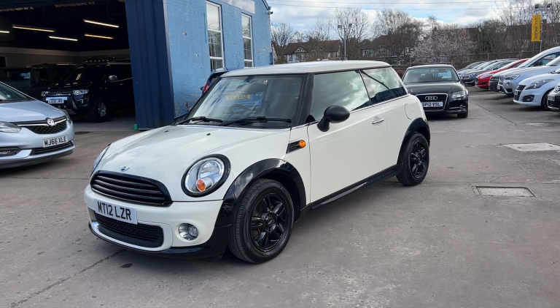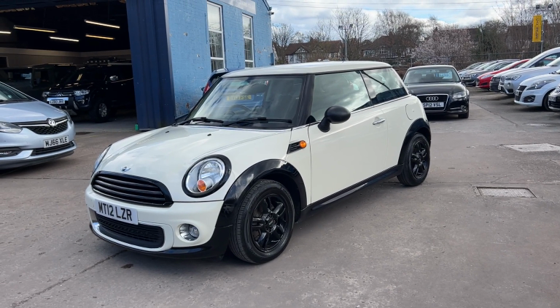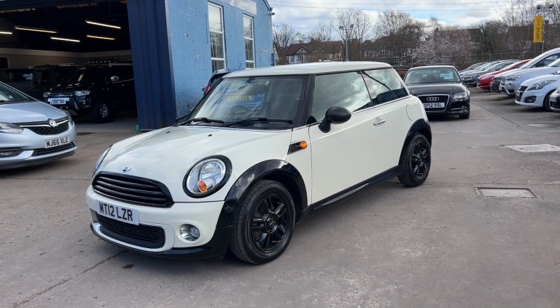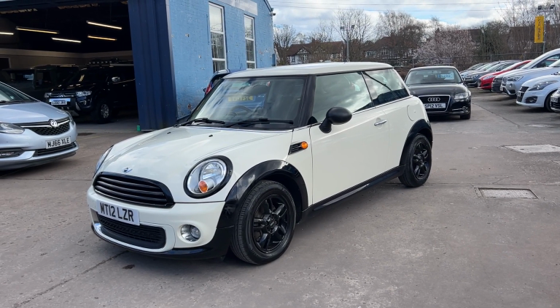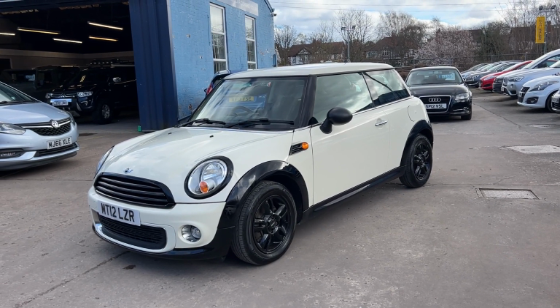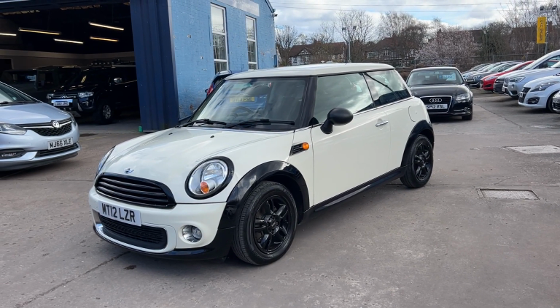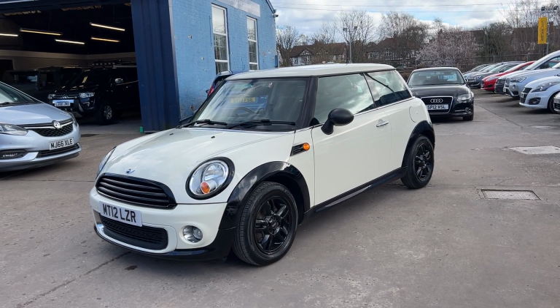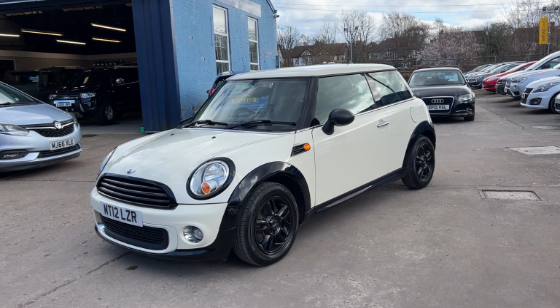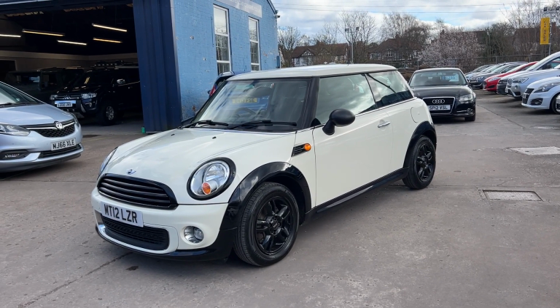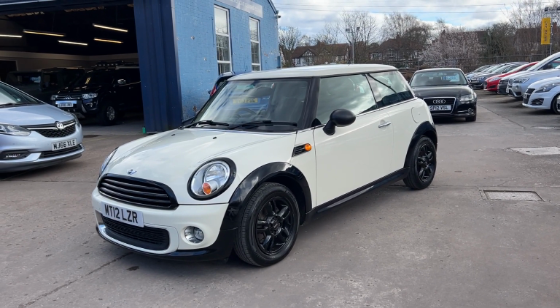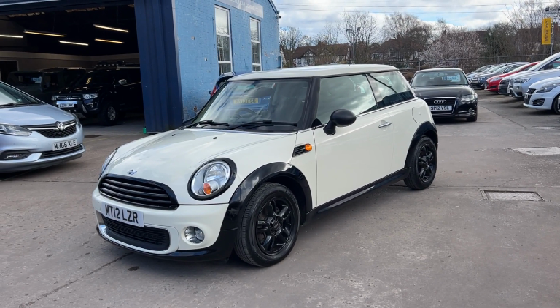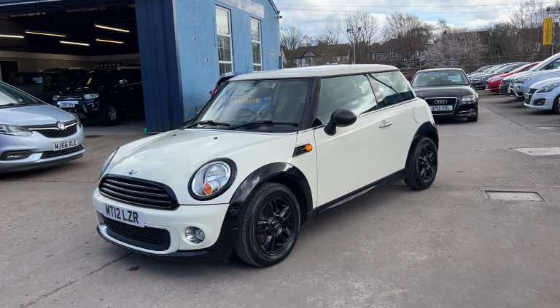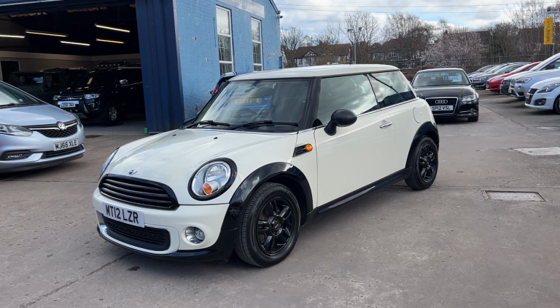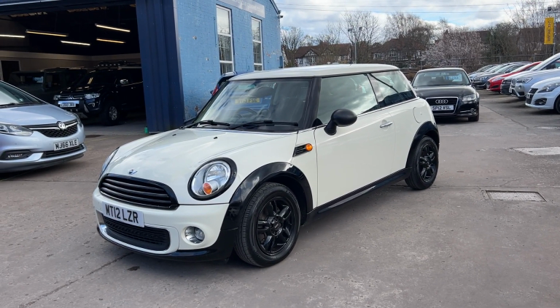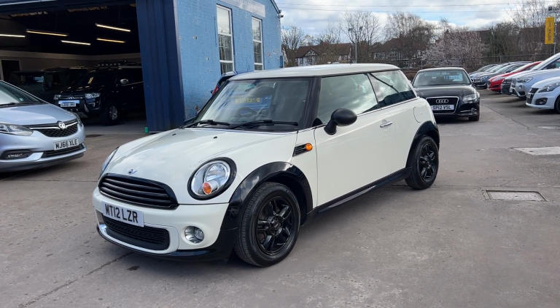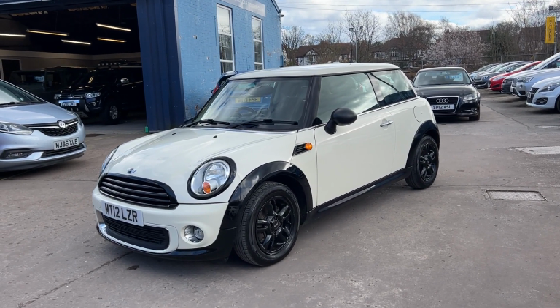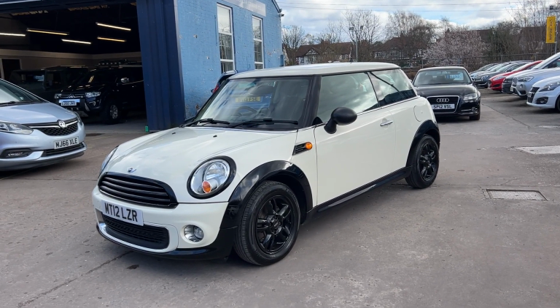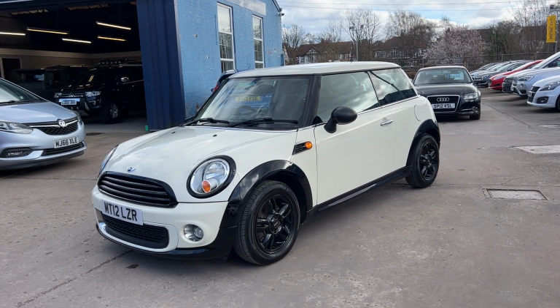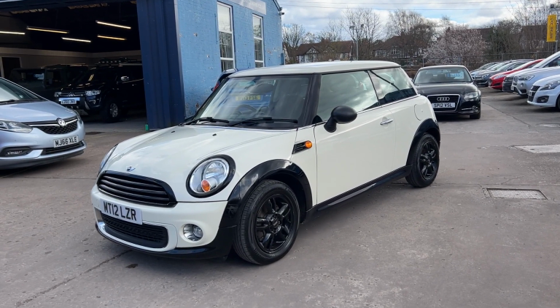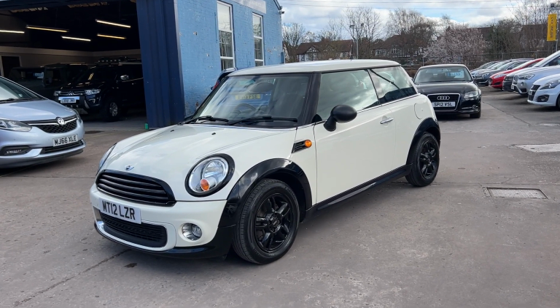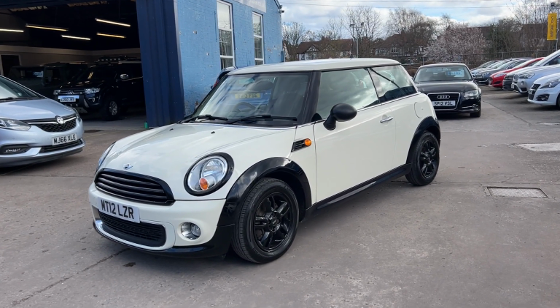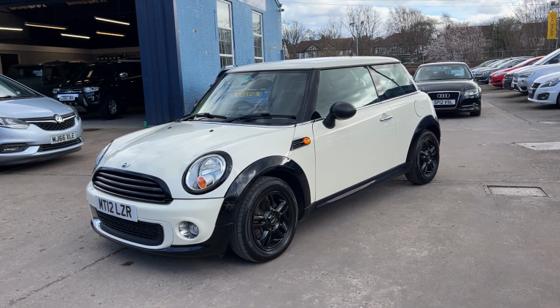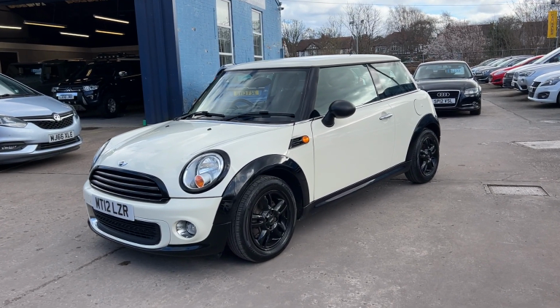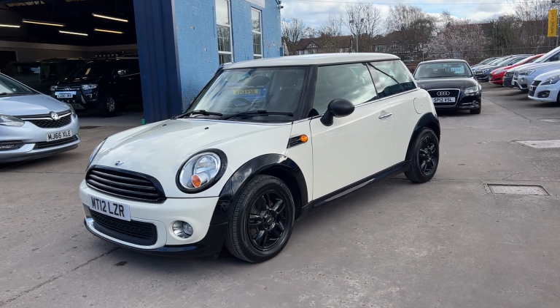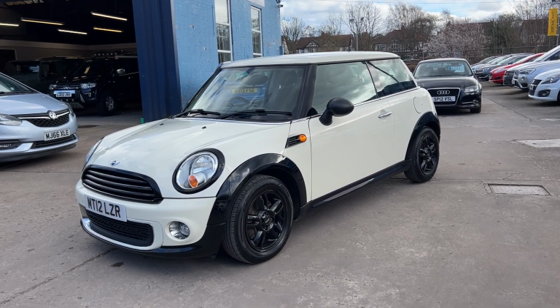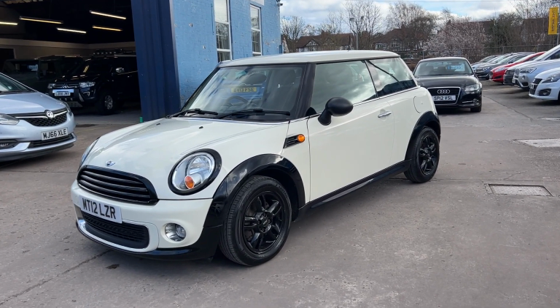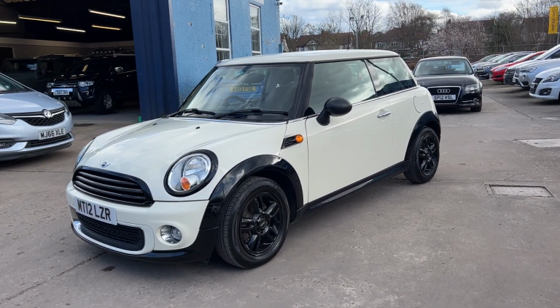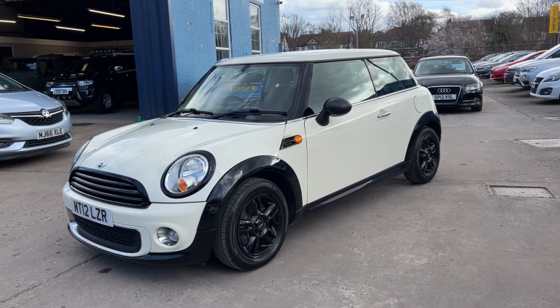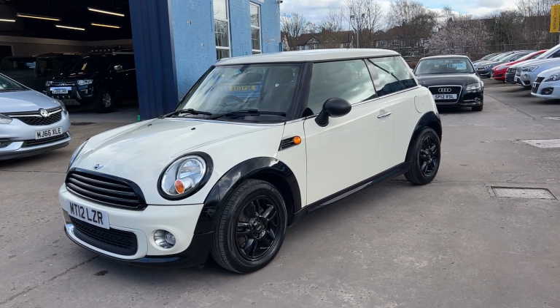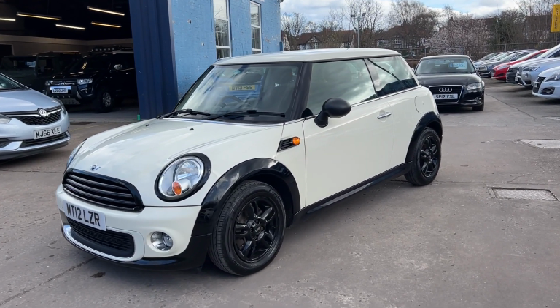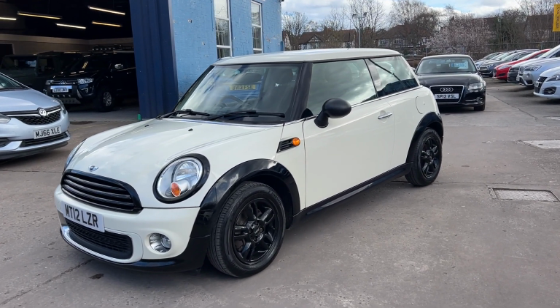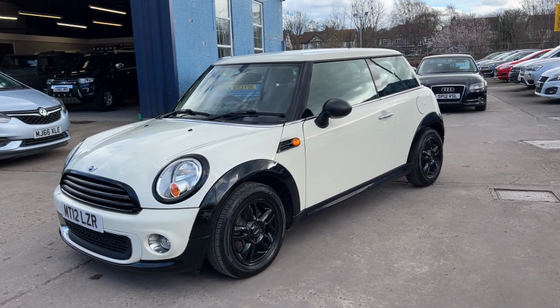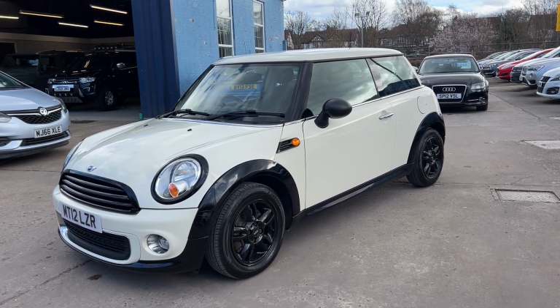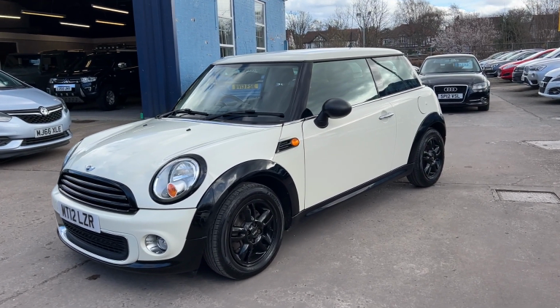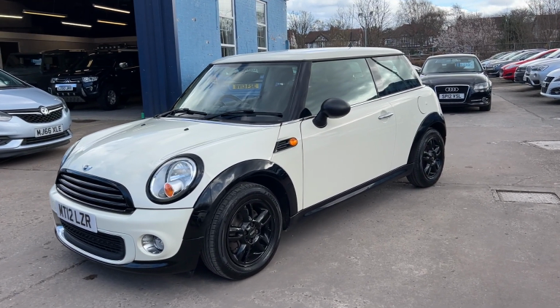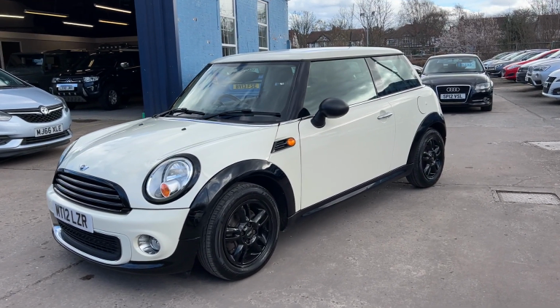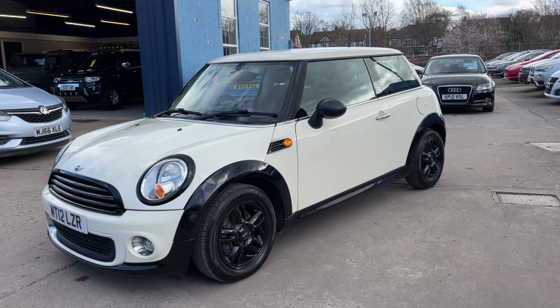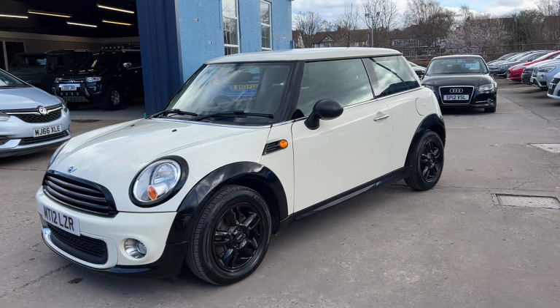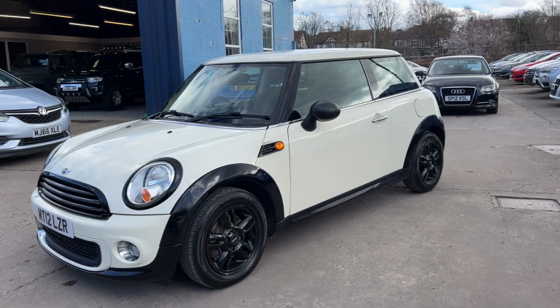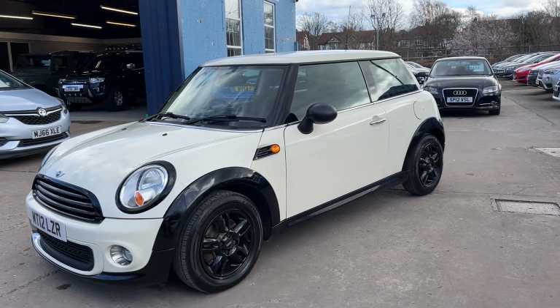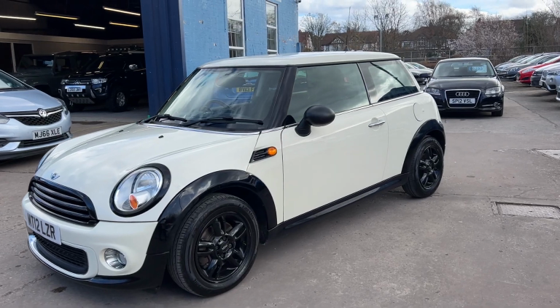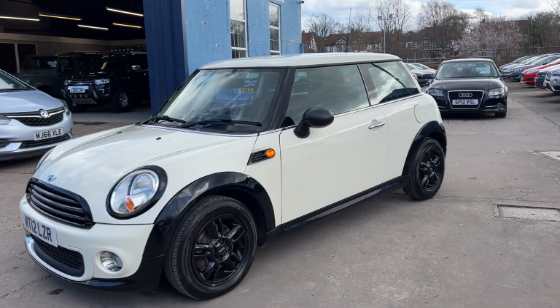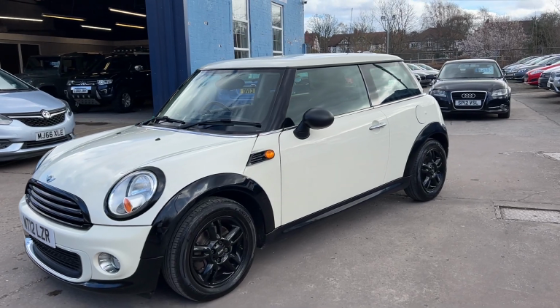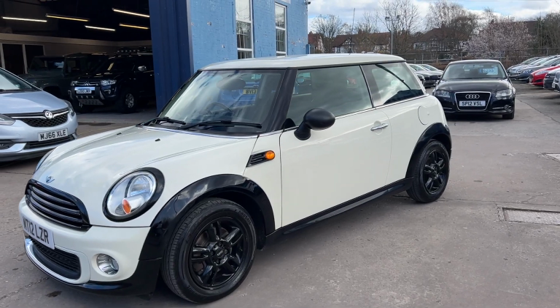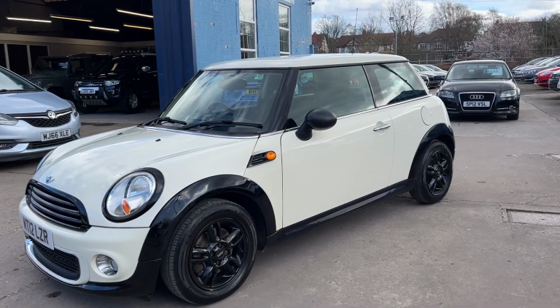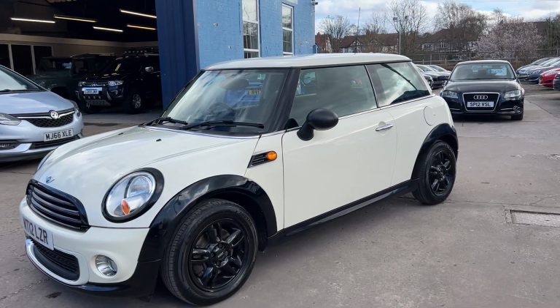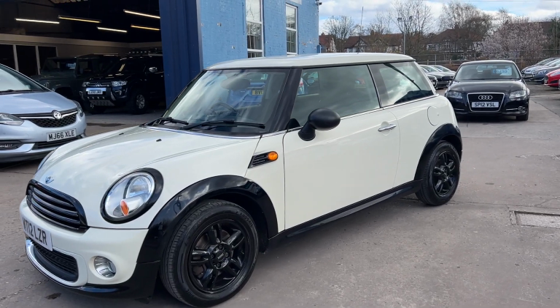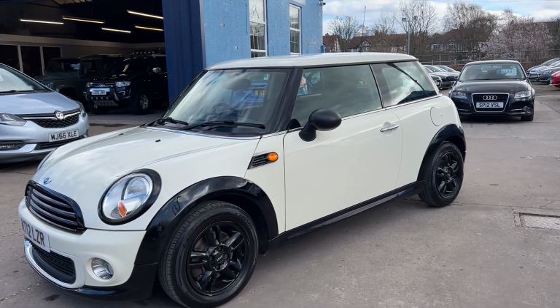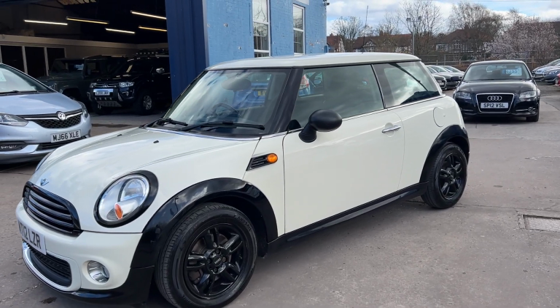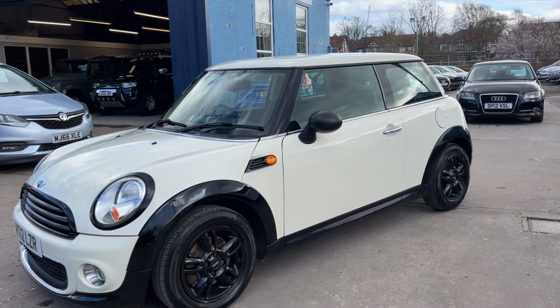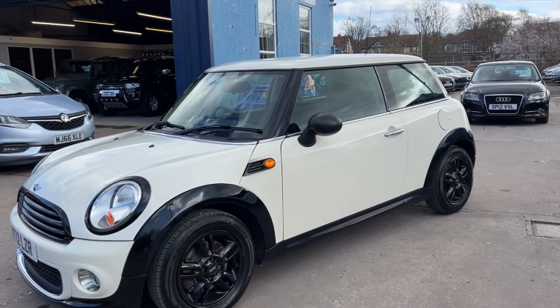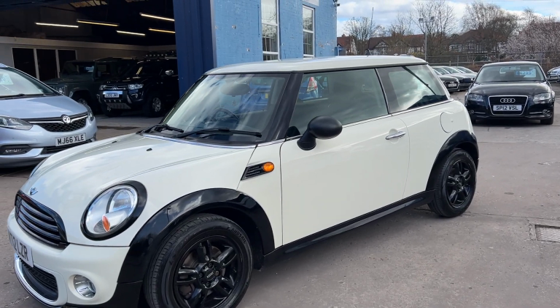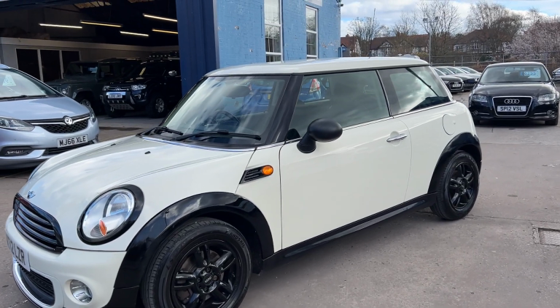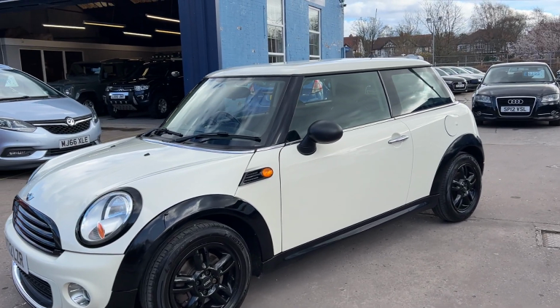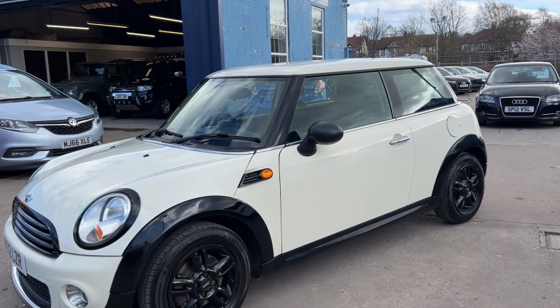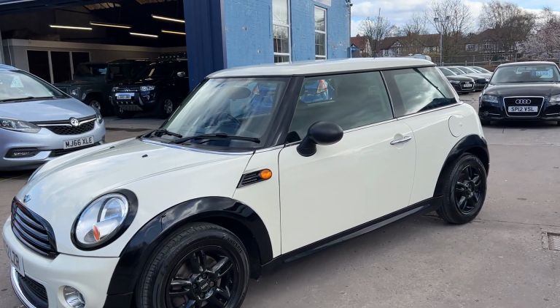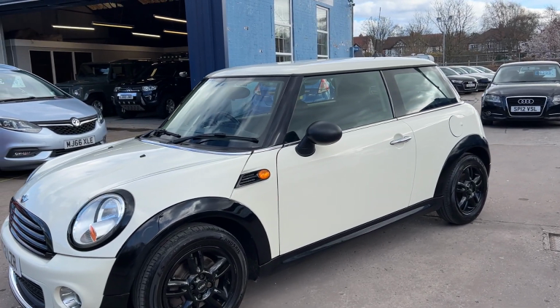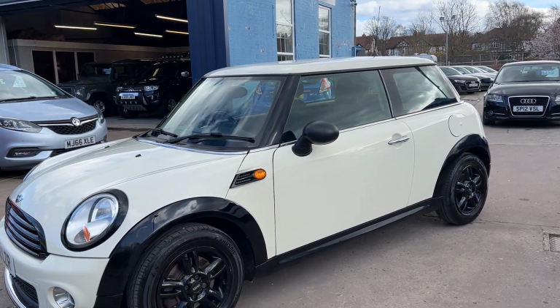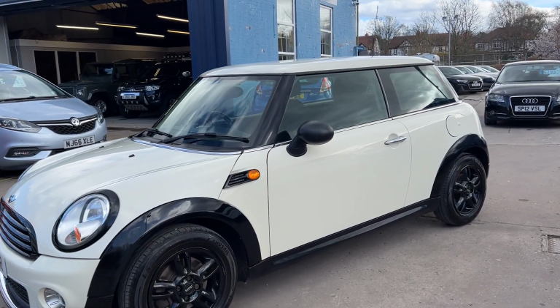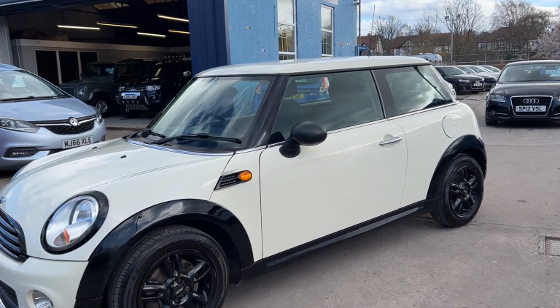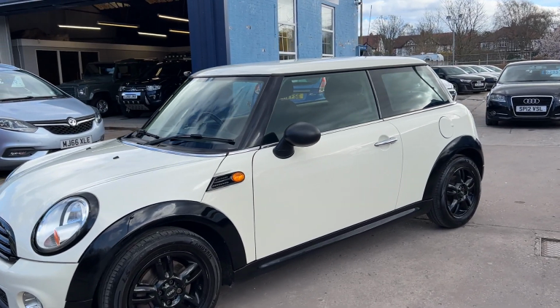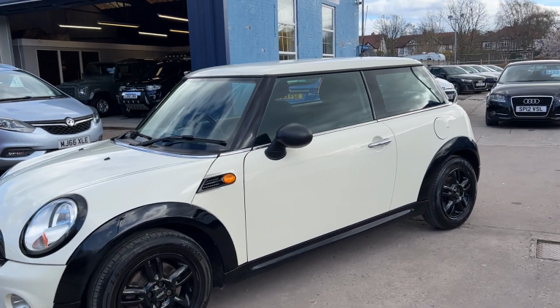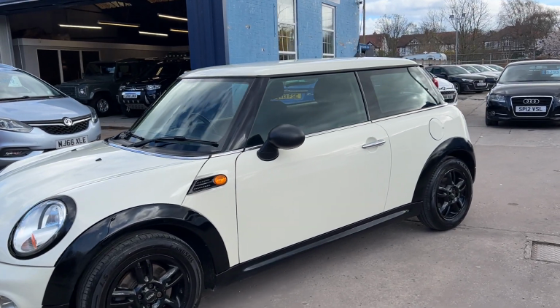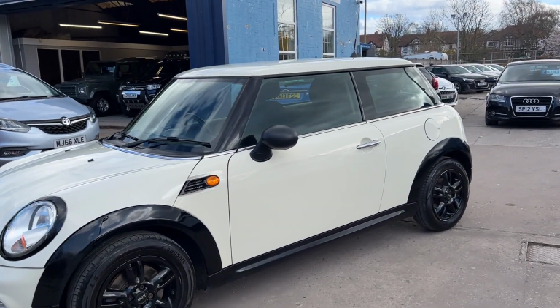Welcome to Cantilever Car Centre. Here today I have a Mini Hatch 1, registered 2012 on a 12 plate.